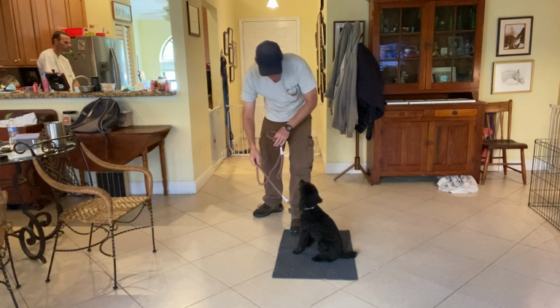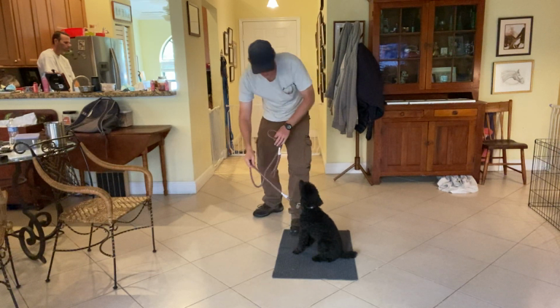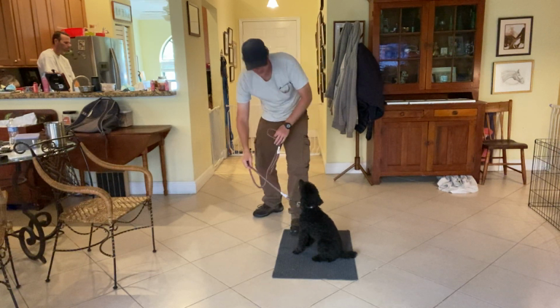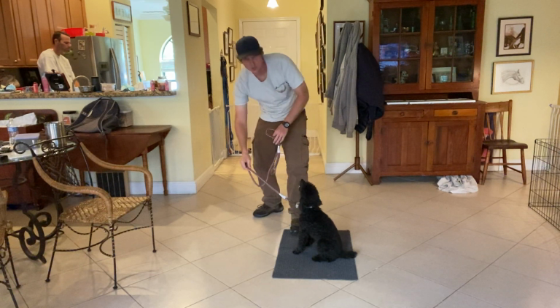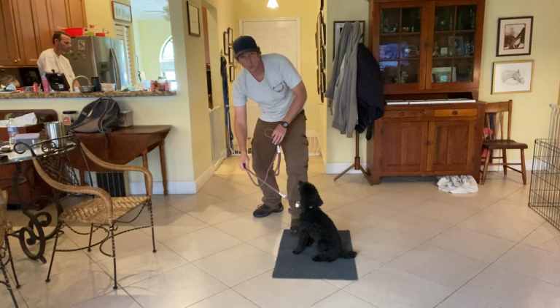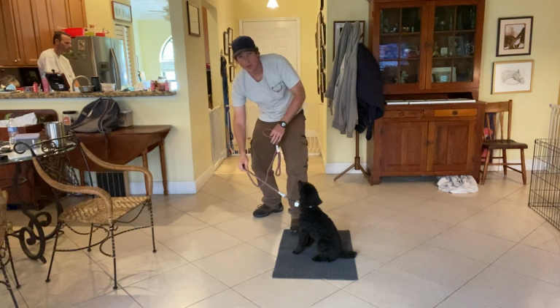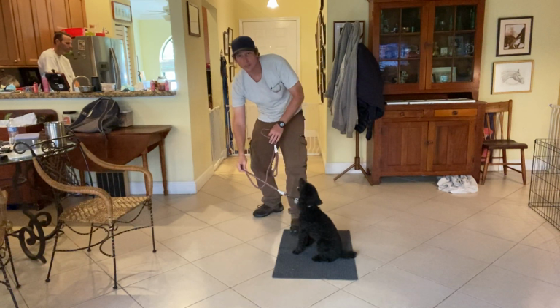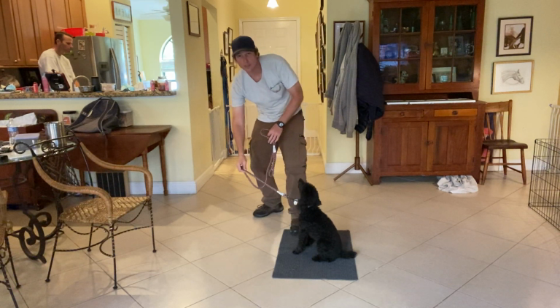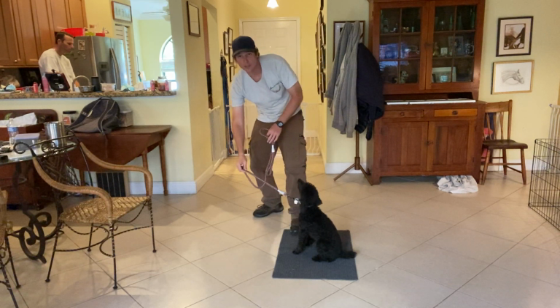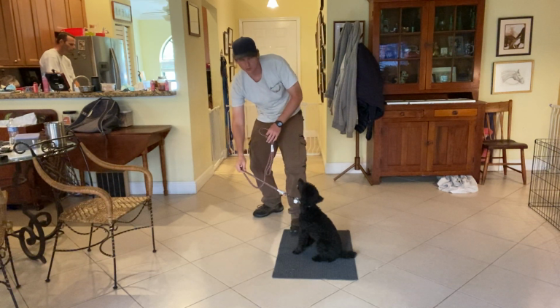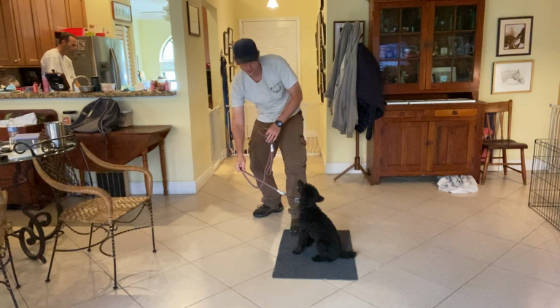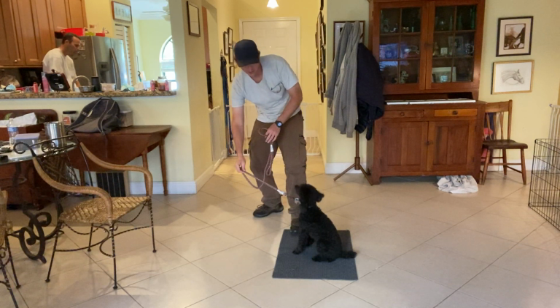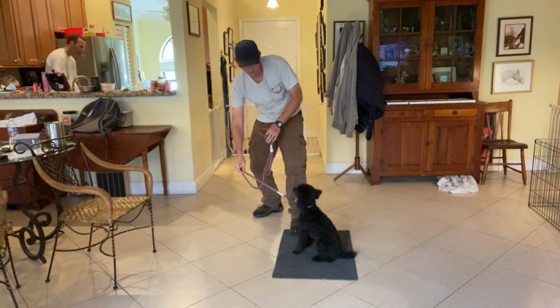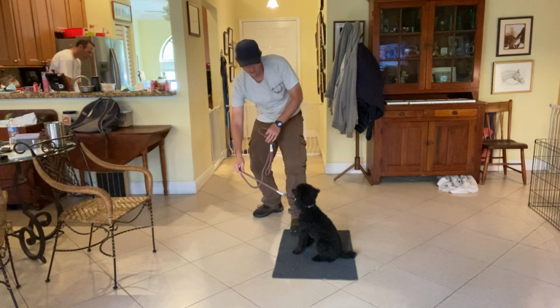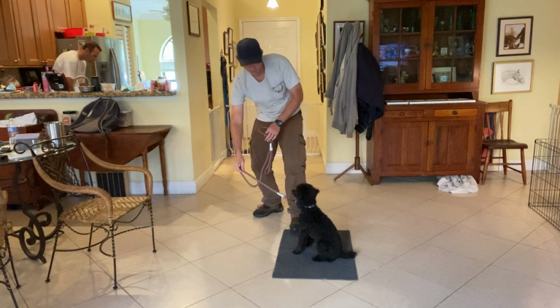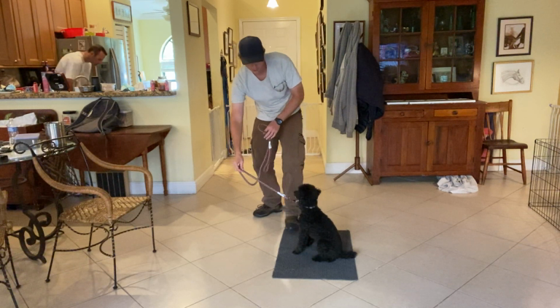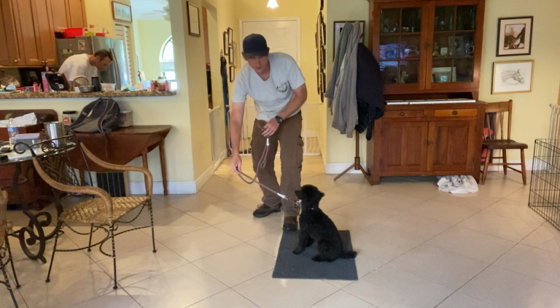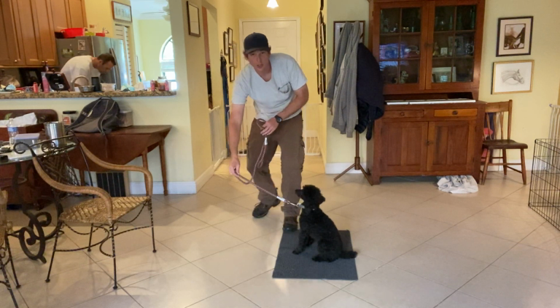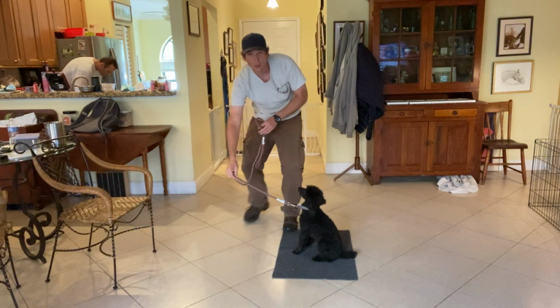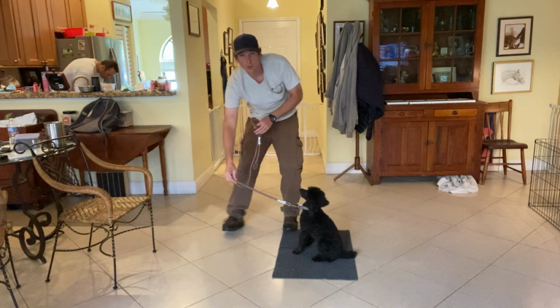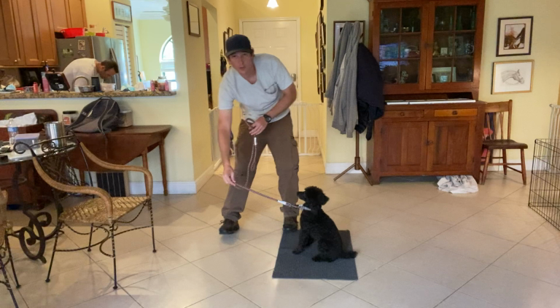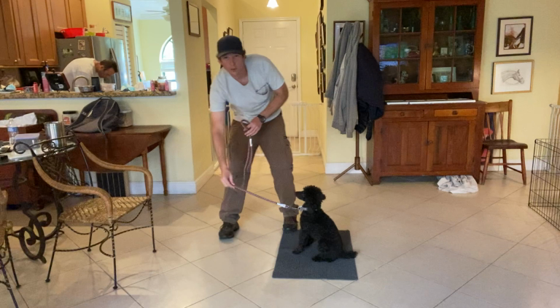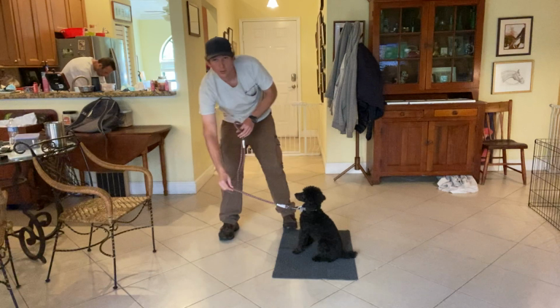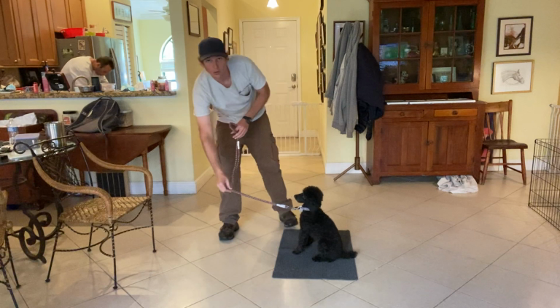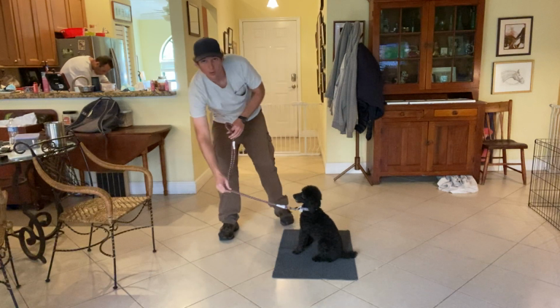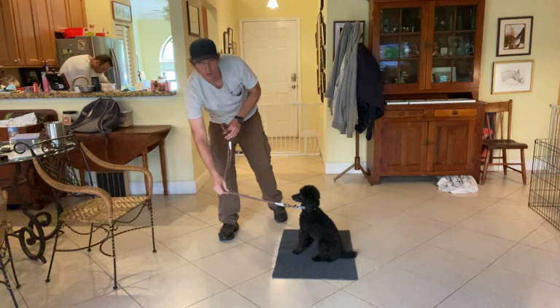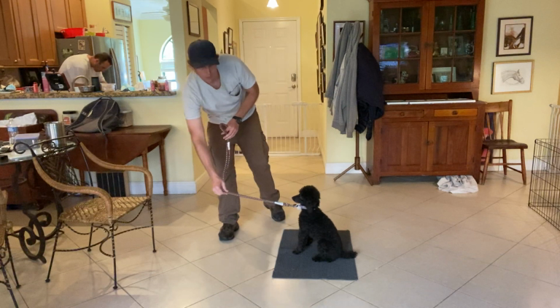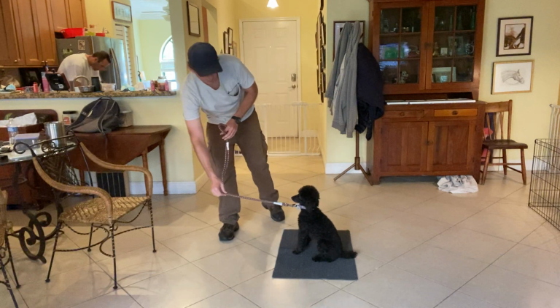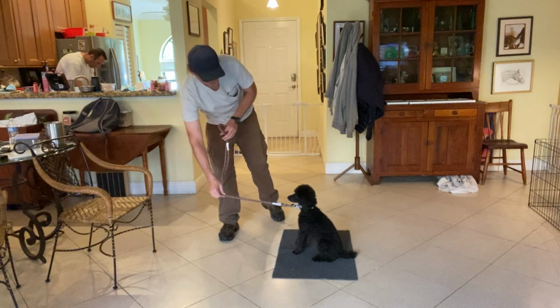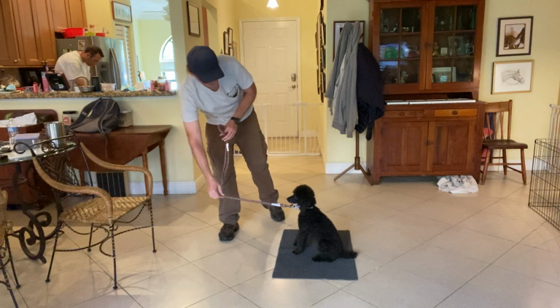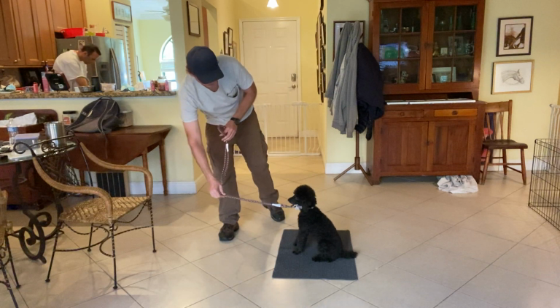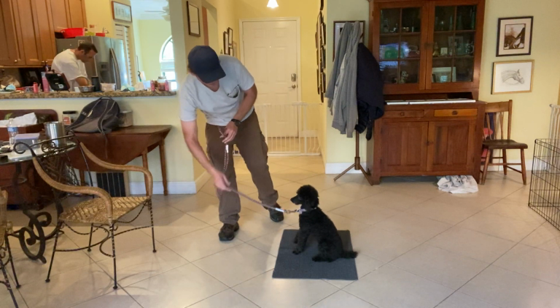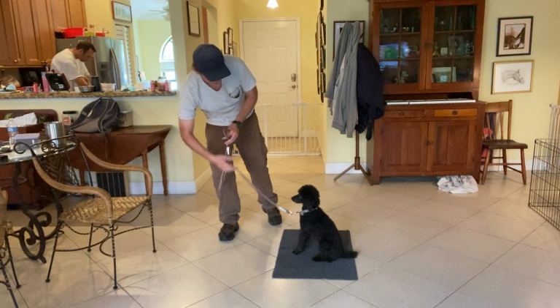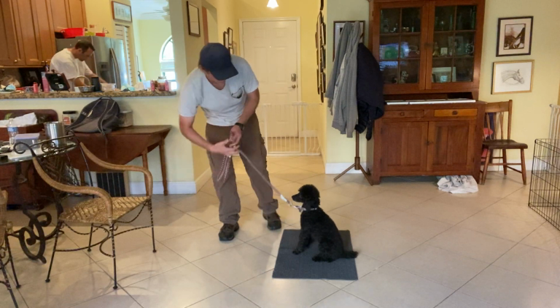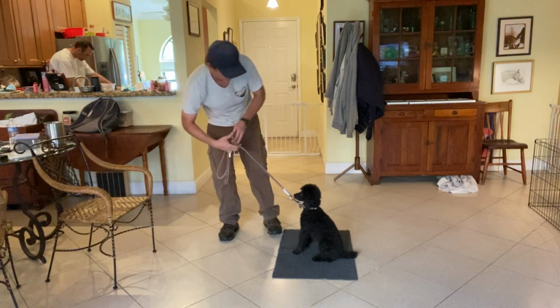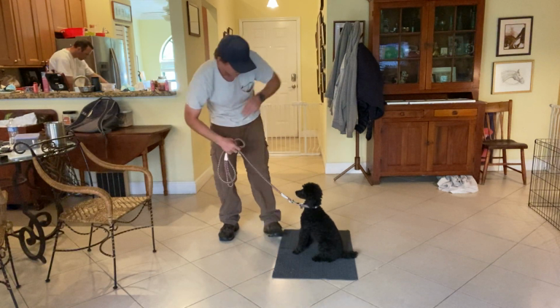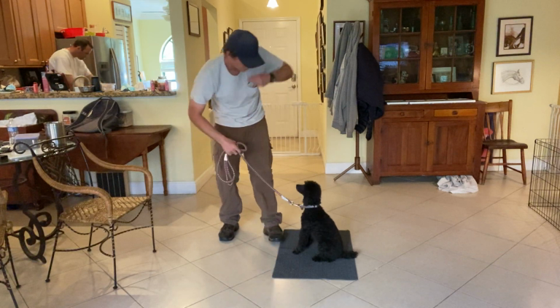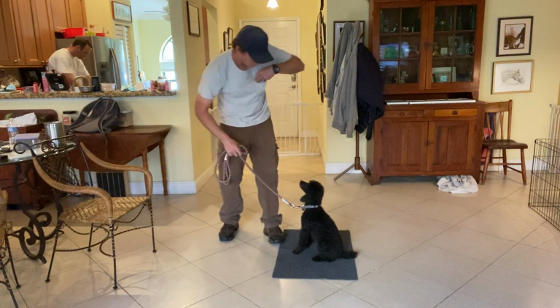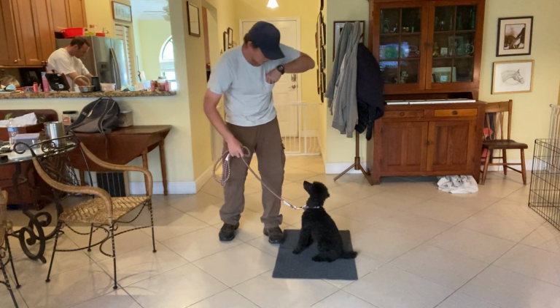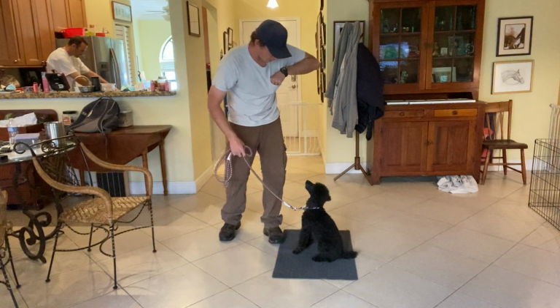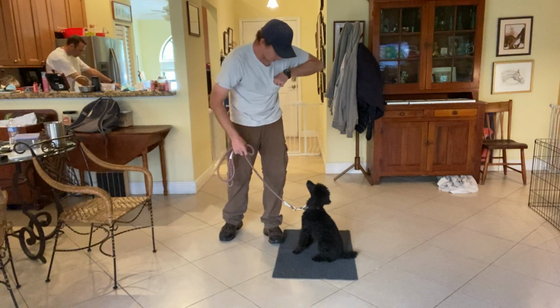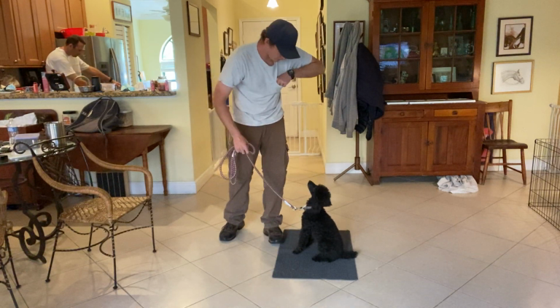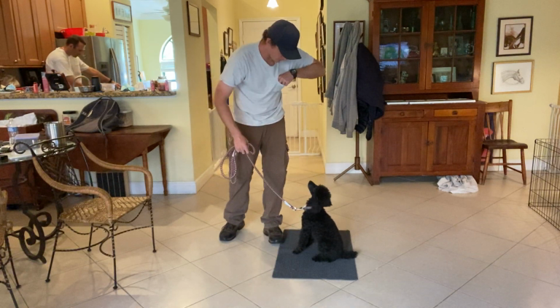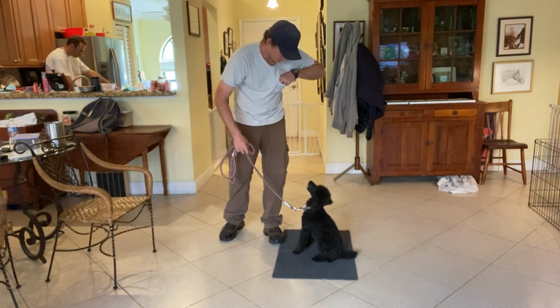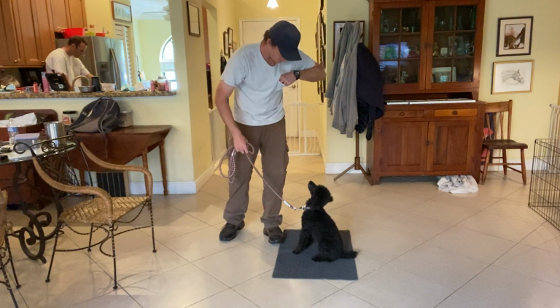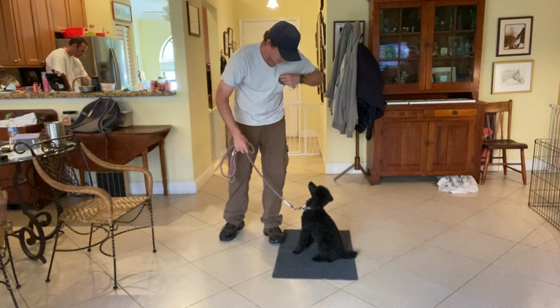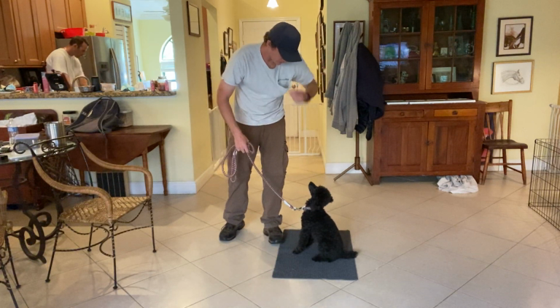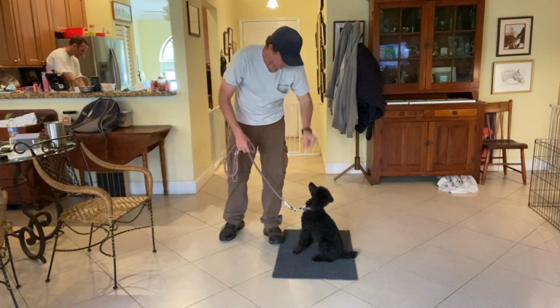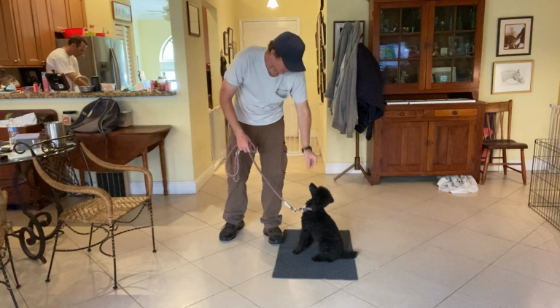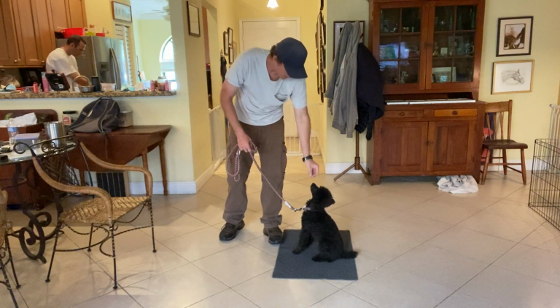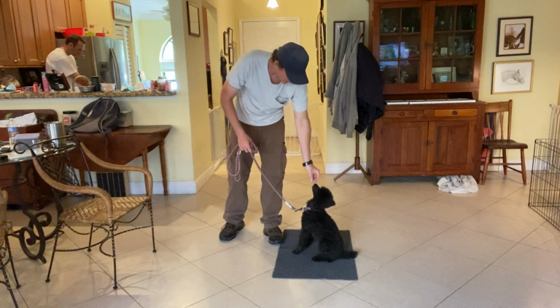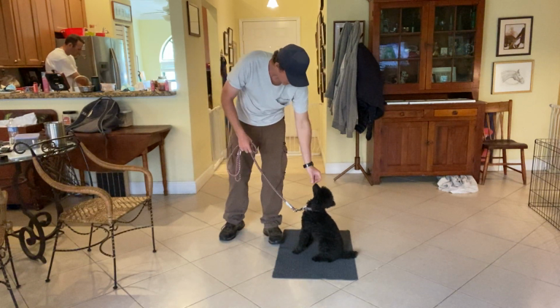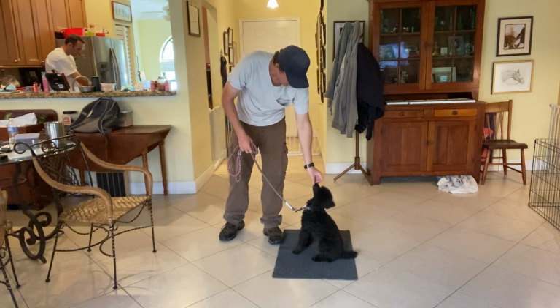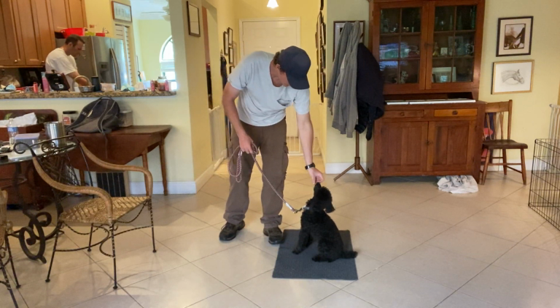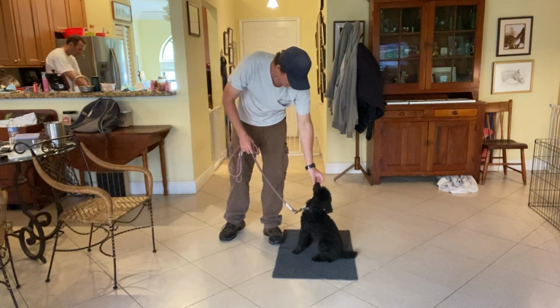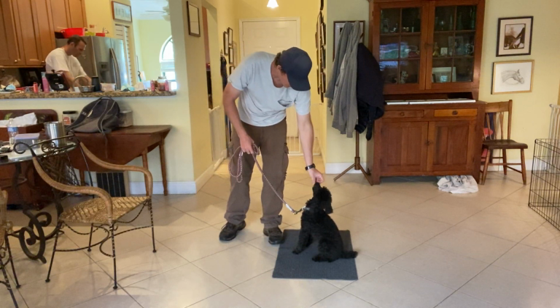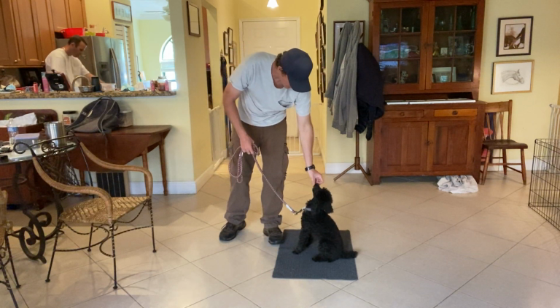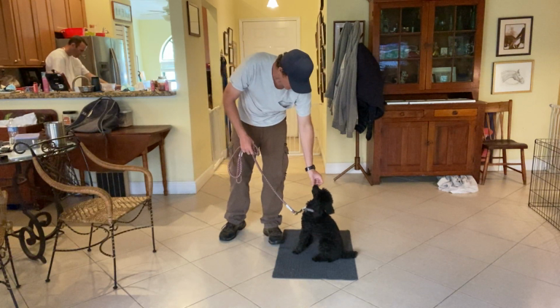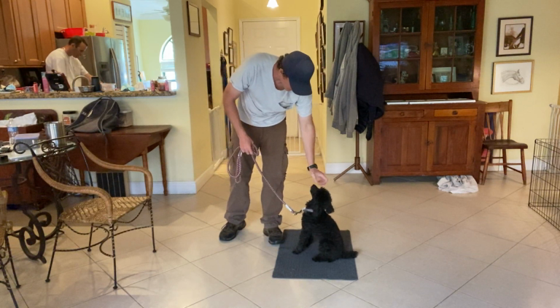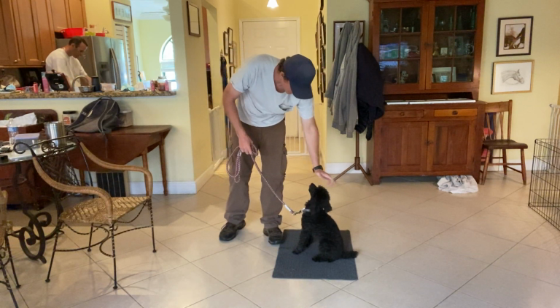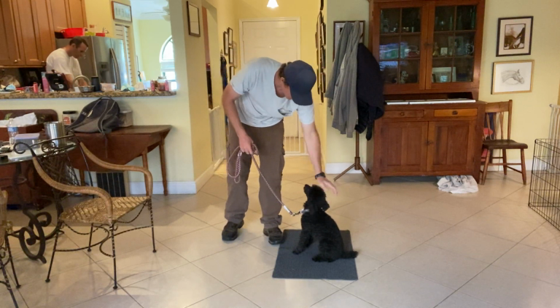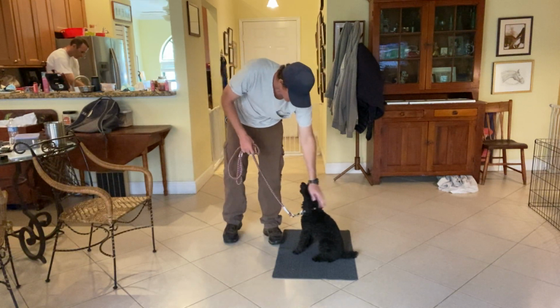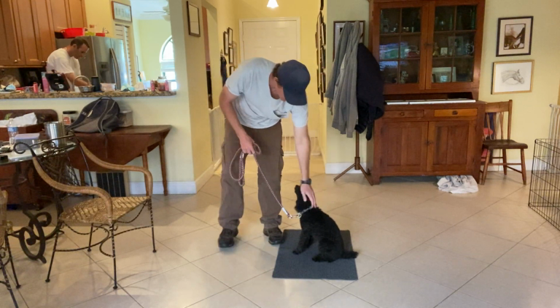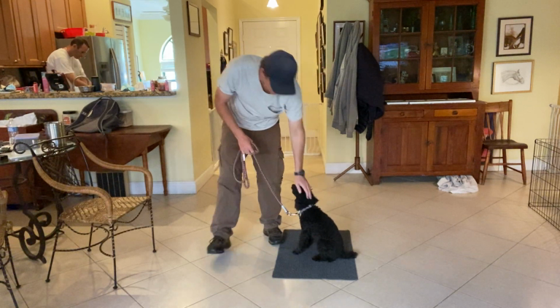This is why this little technique really helps. Good girl. Release.